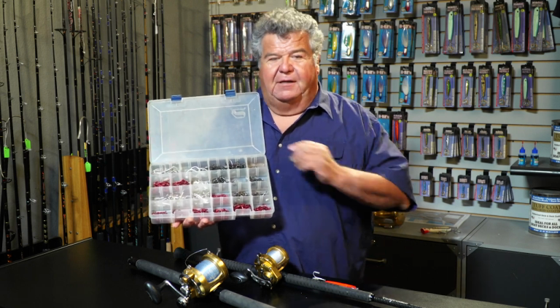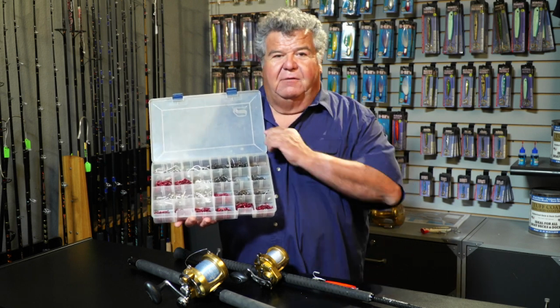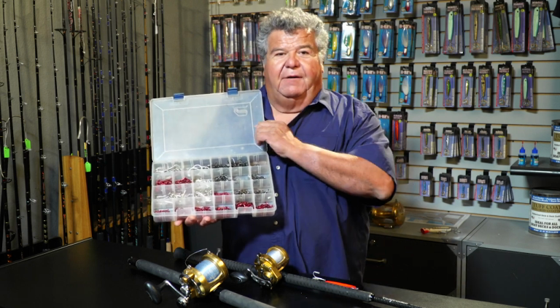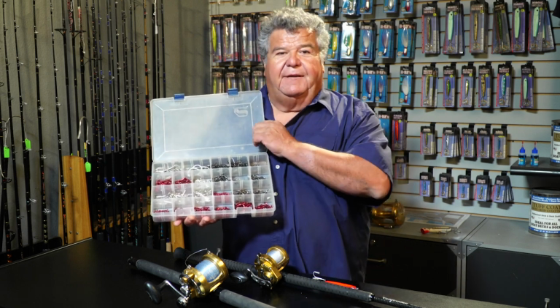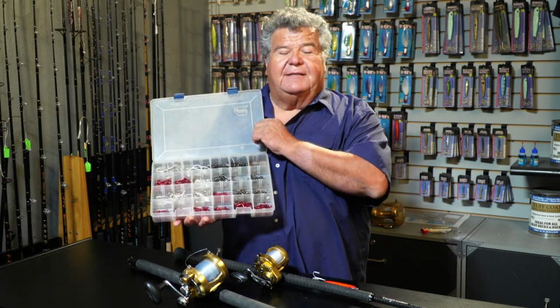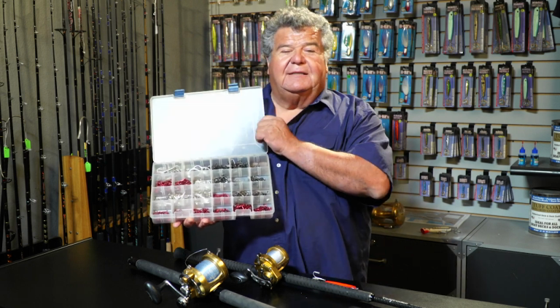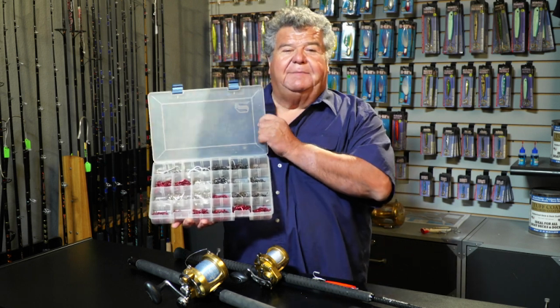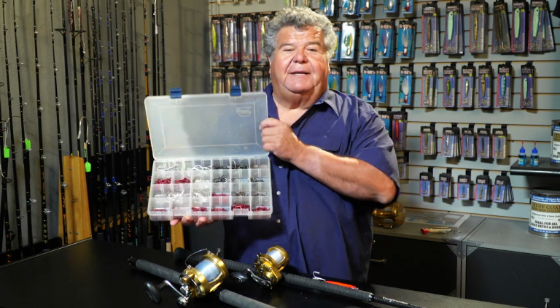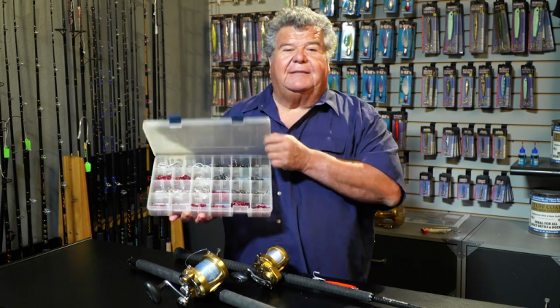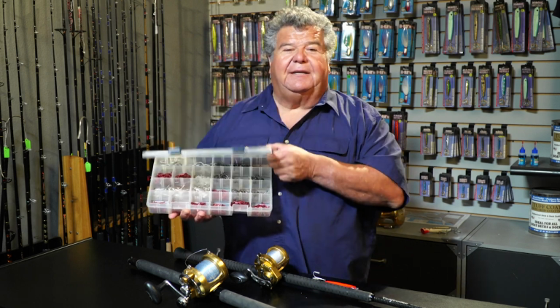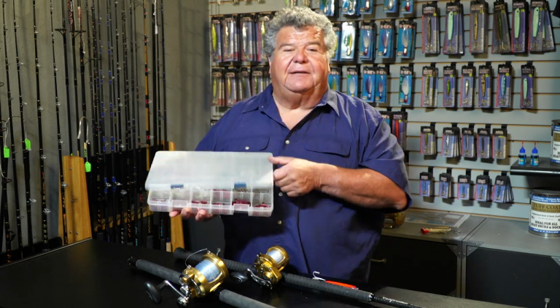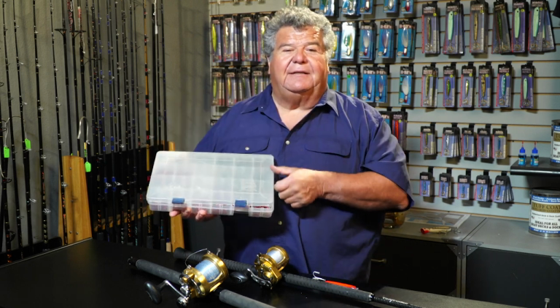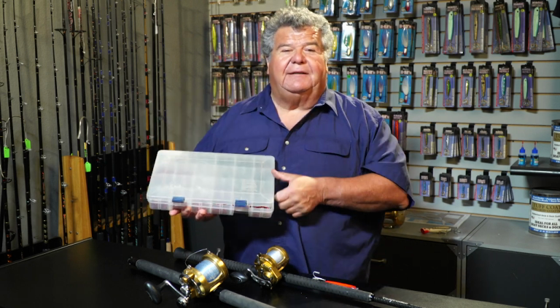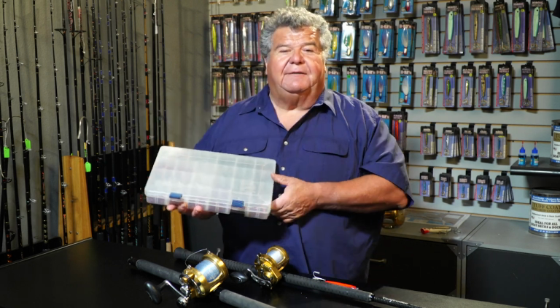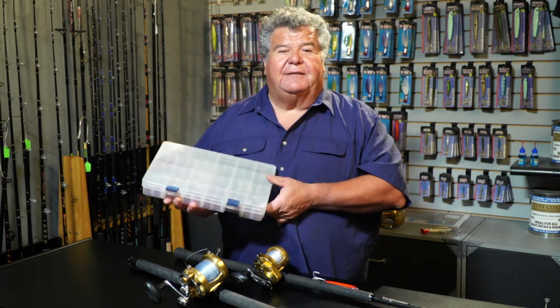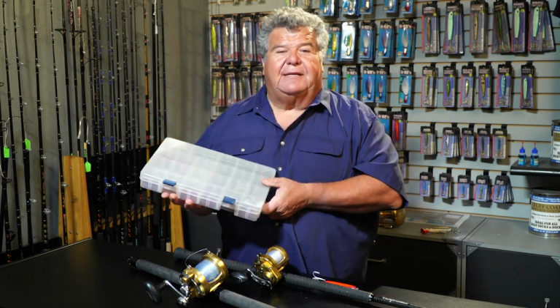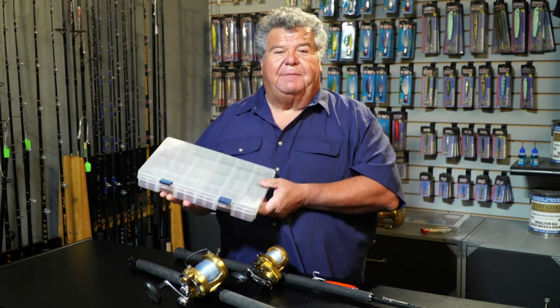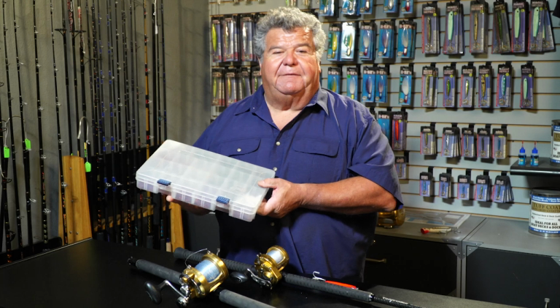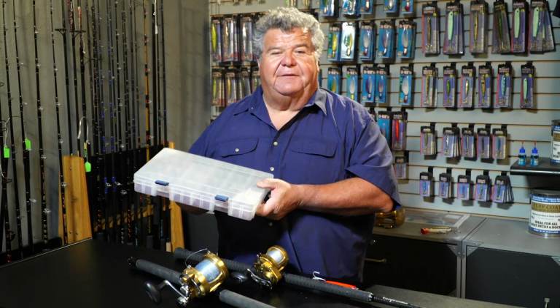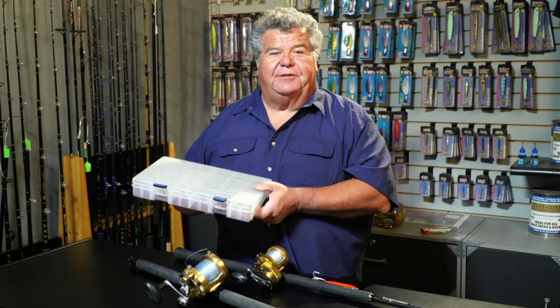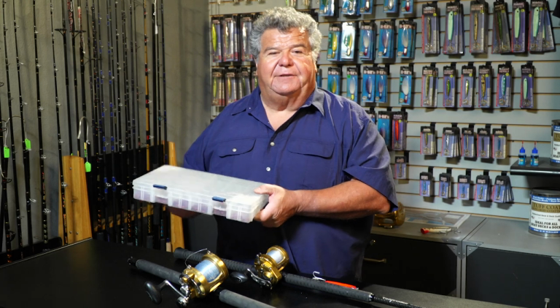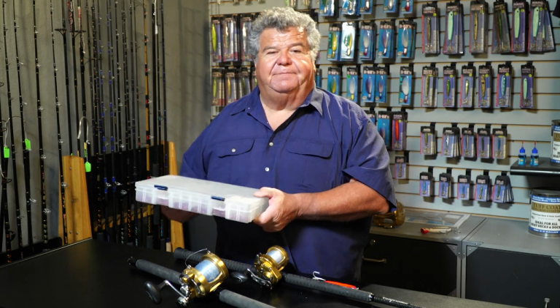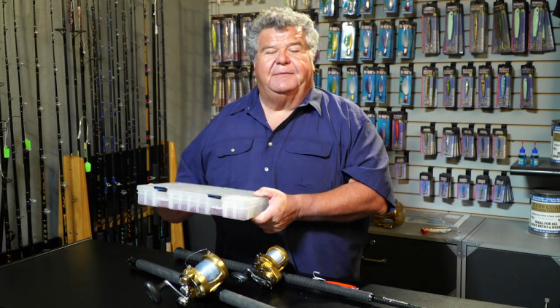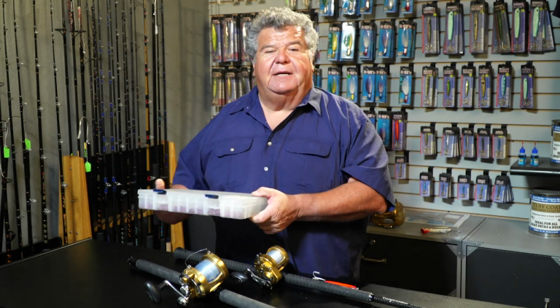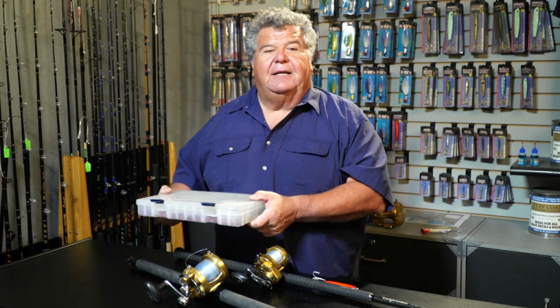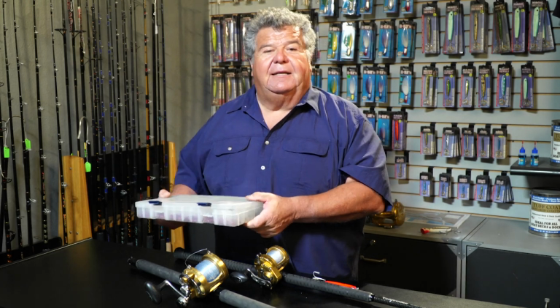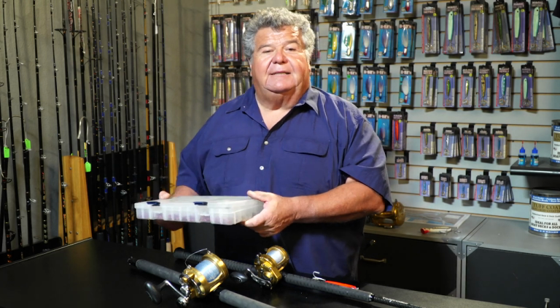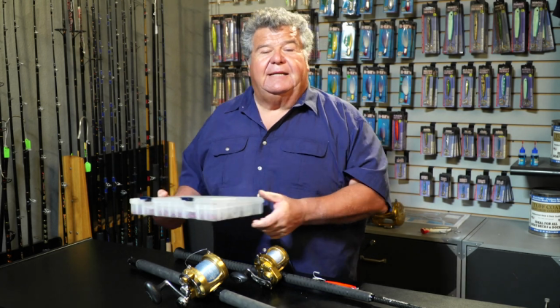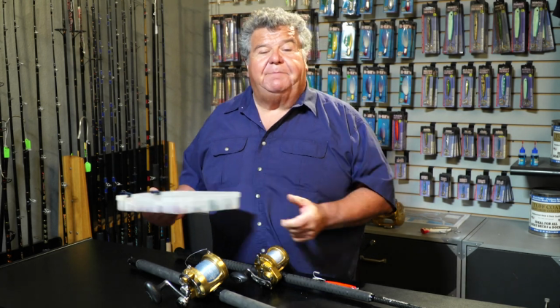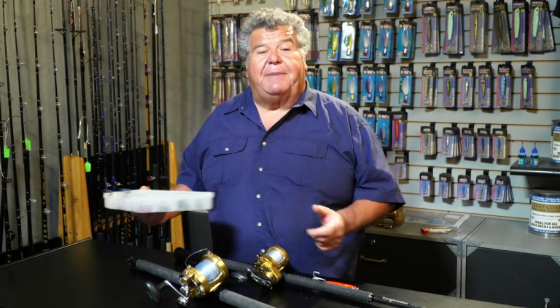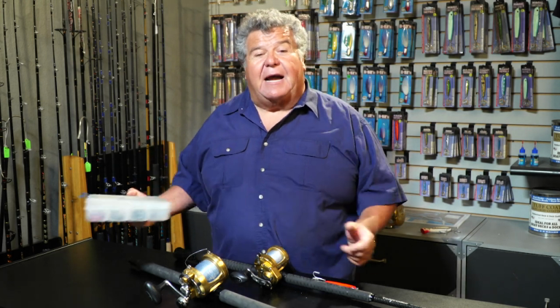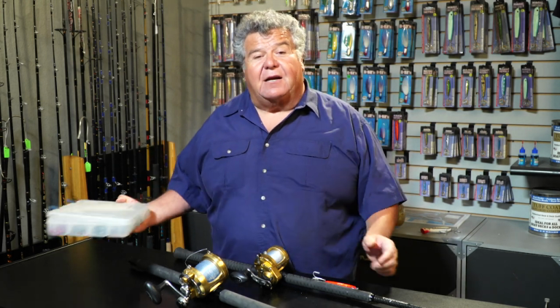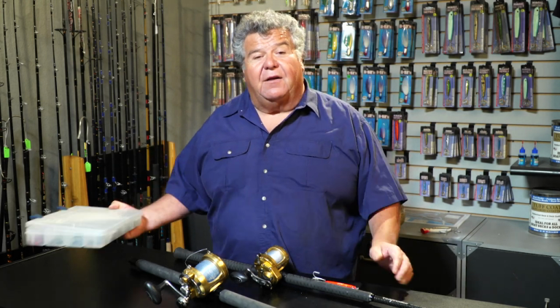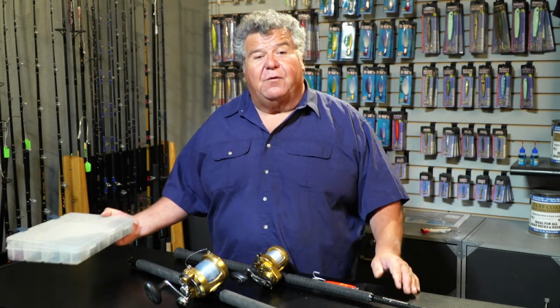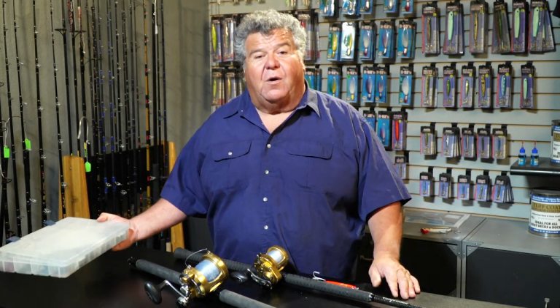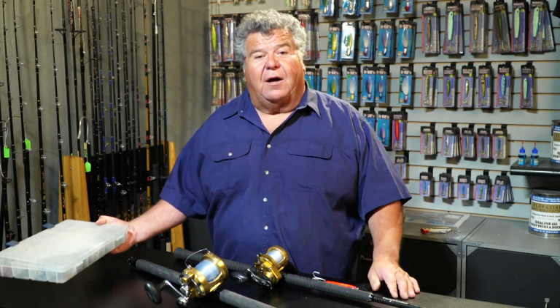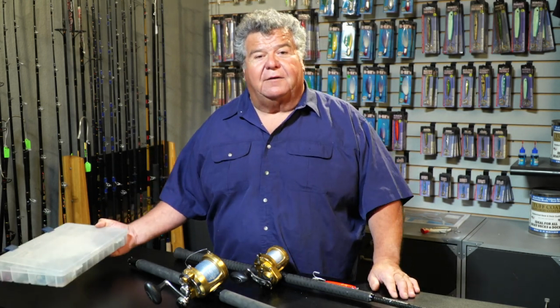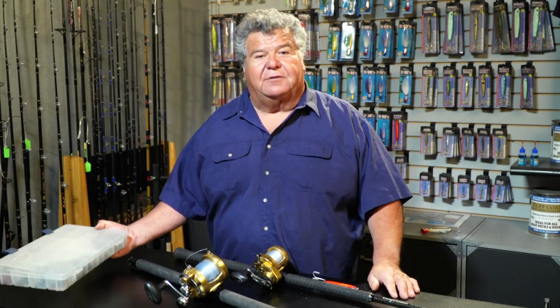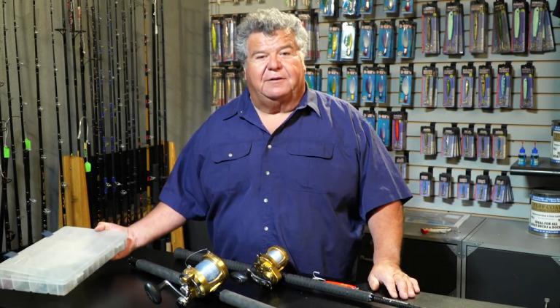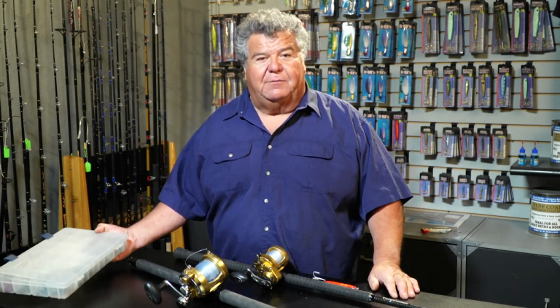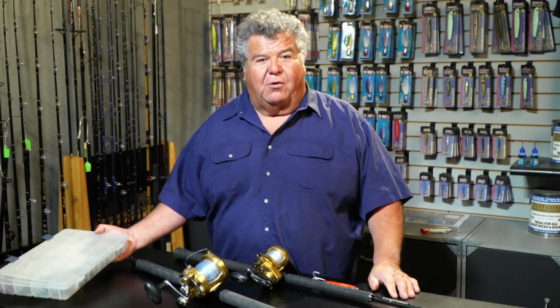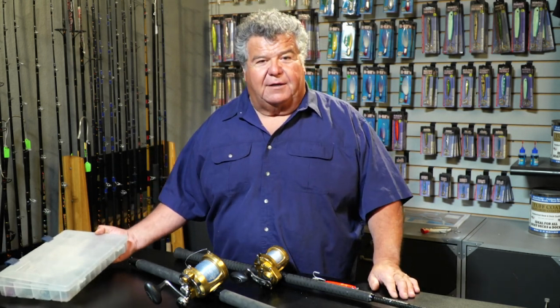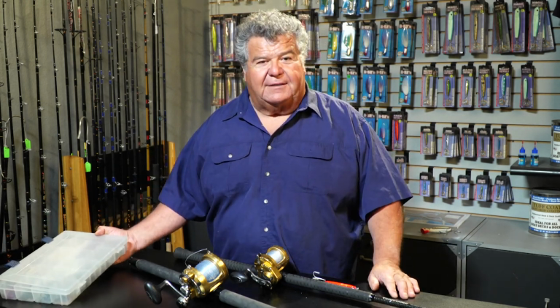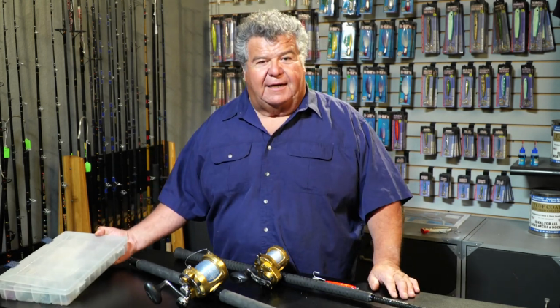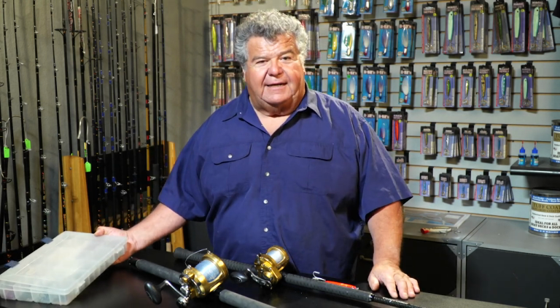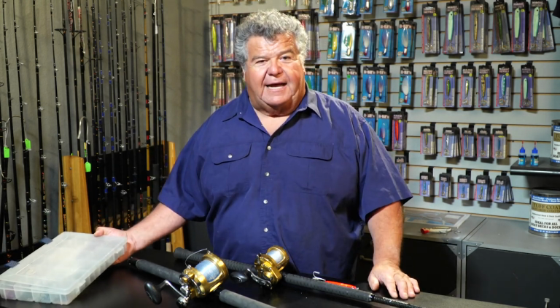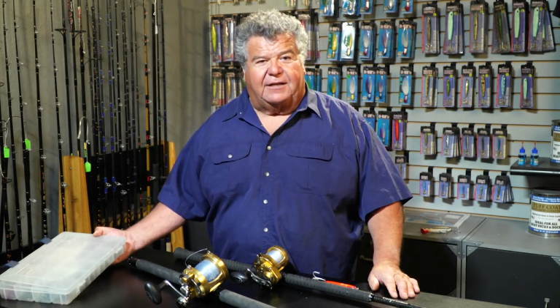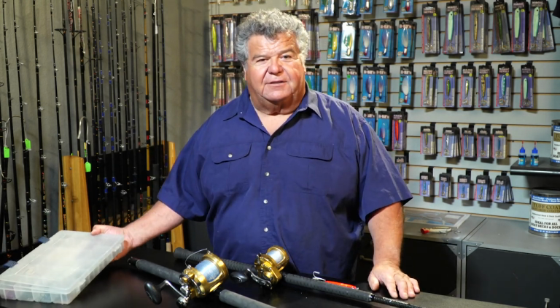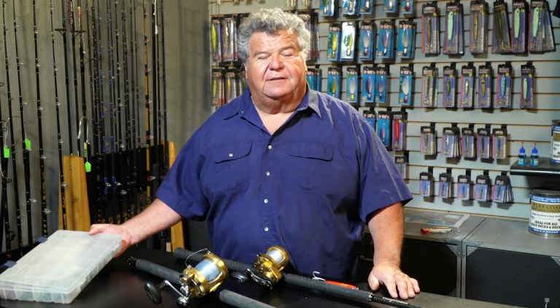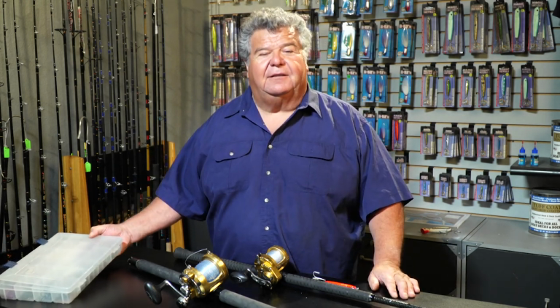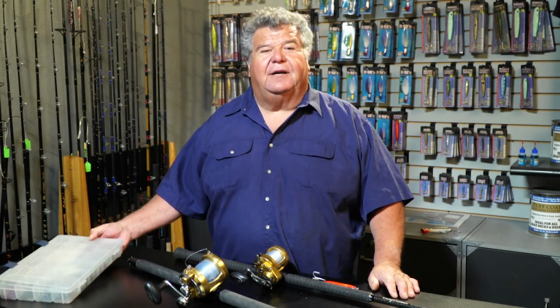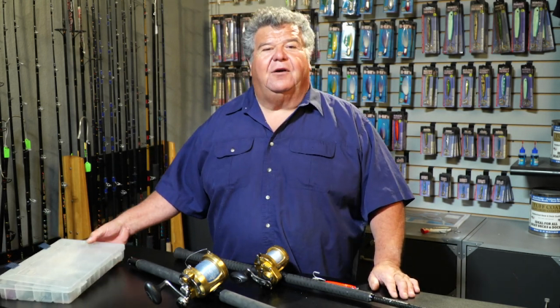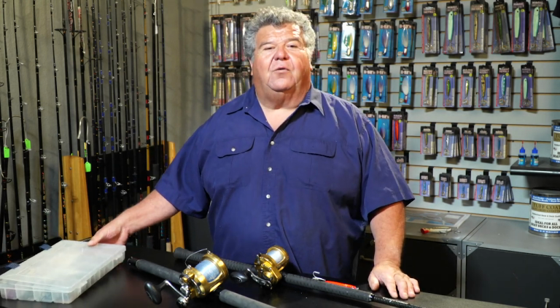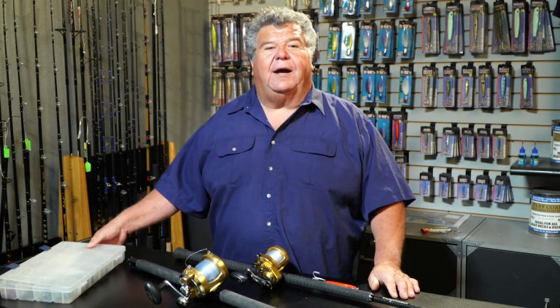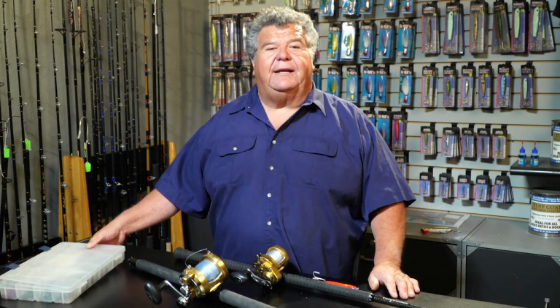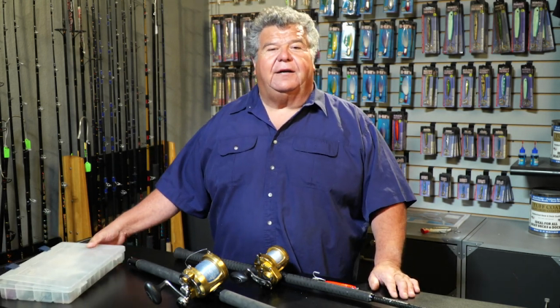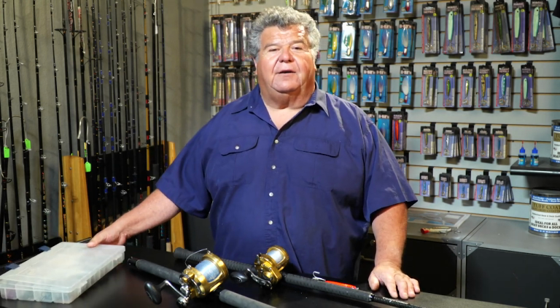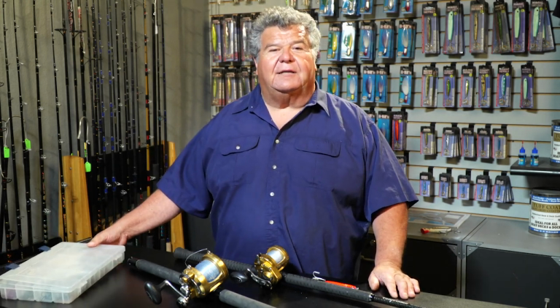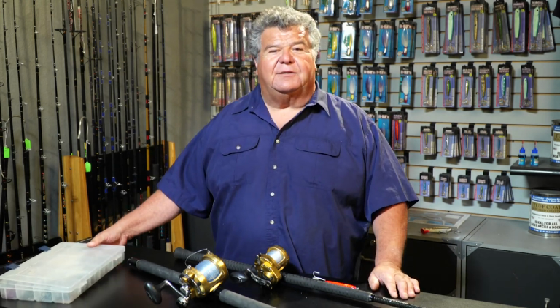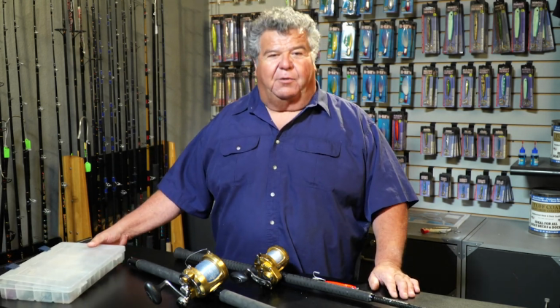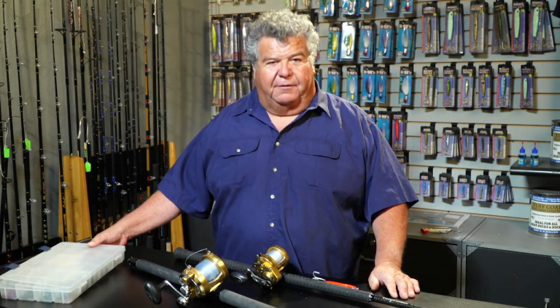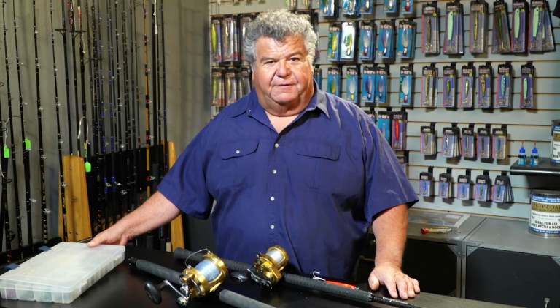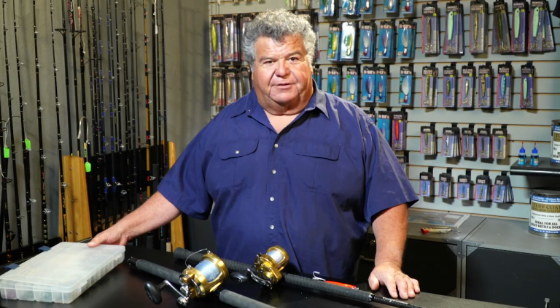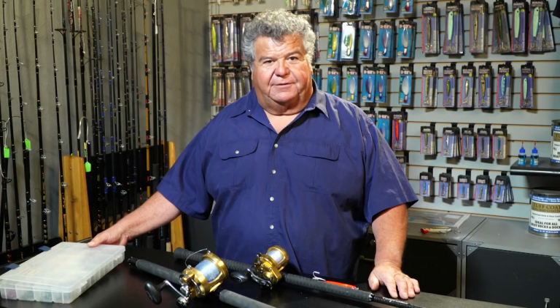Well, this is the basic gear you need for this type of fishing. Let's get back on the water and show you more exciting action right here on Sportfishing.